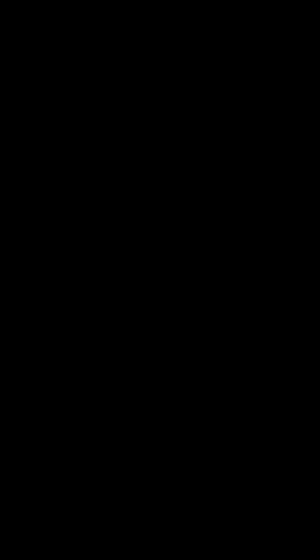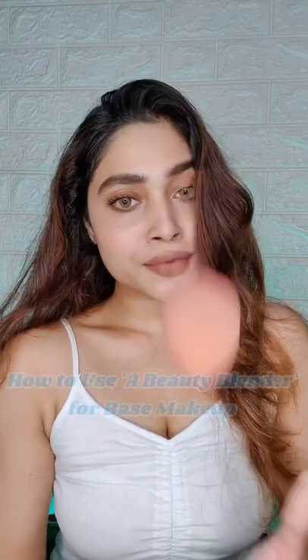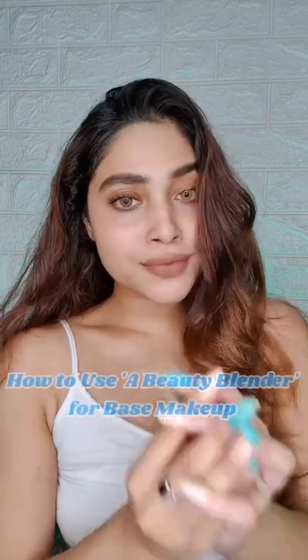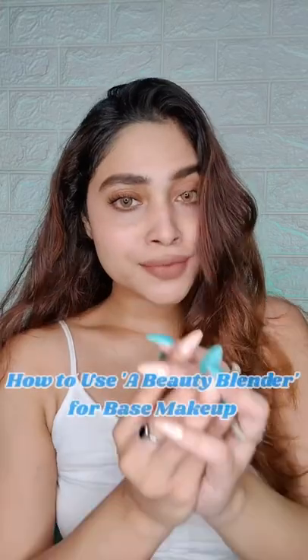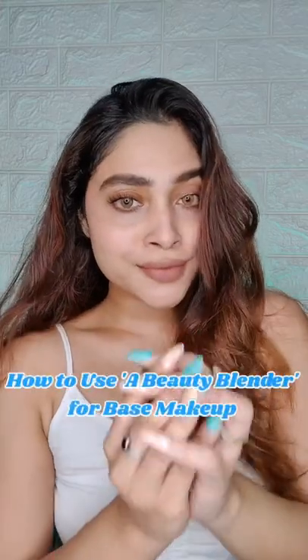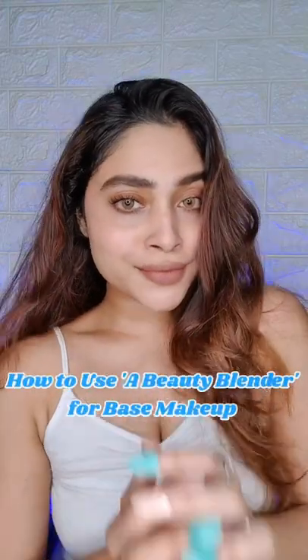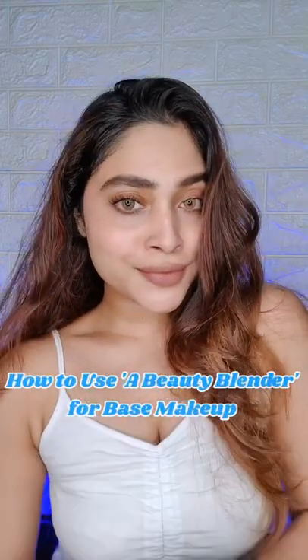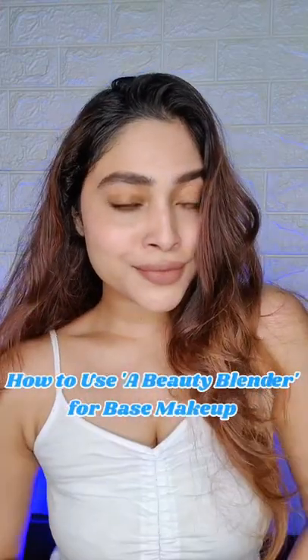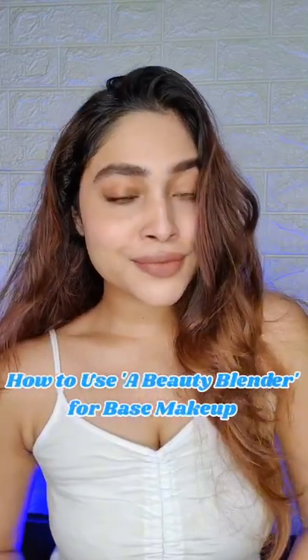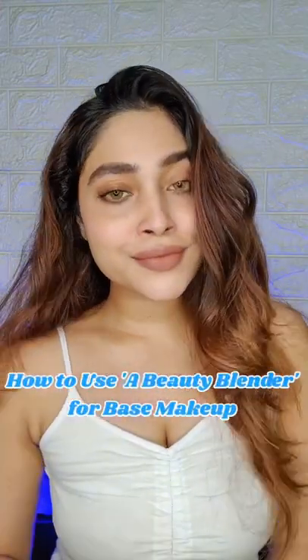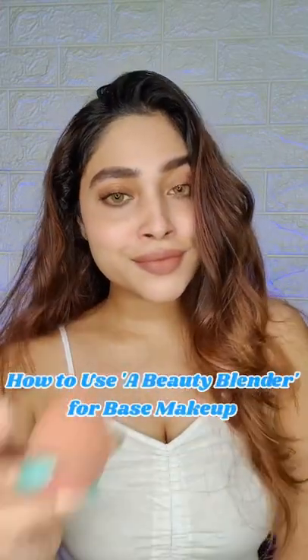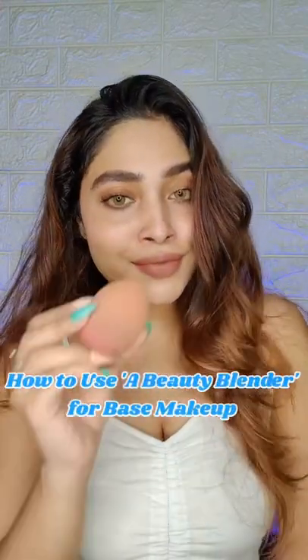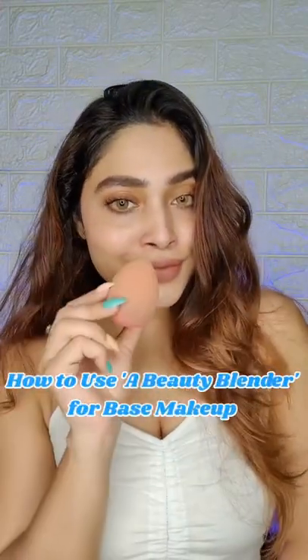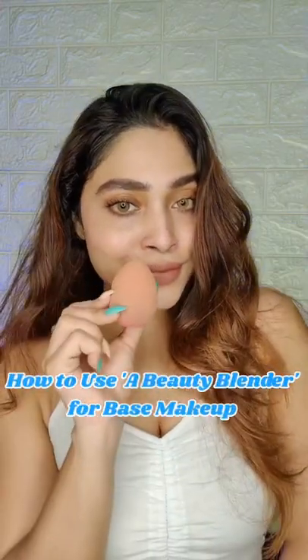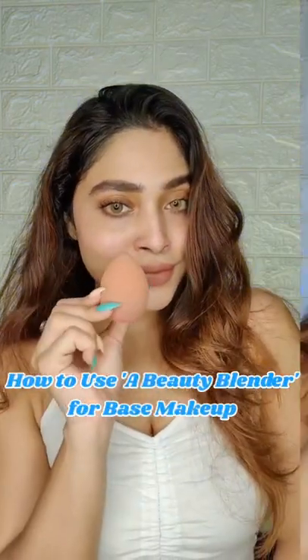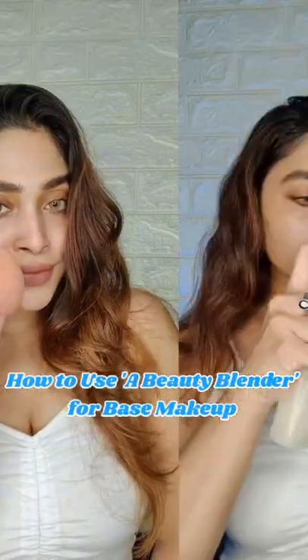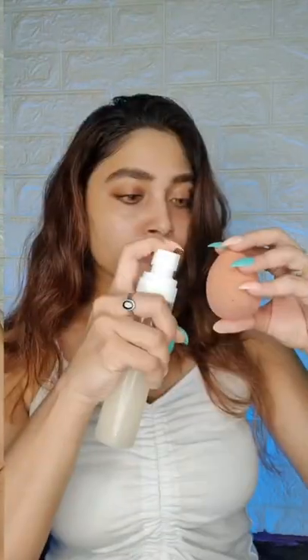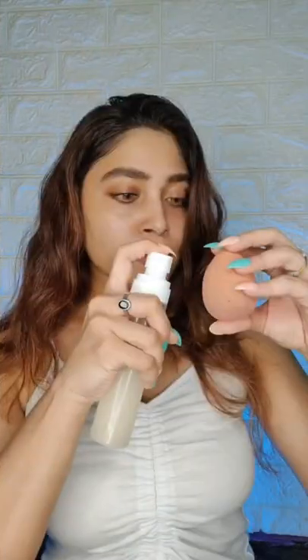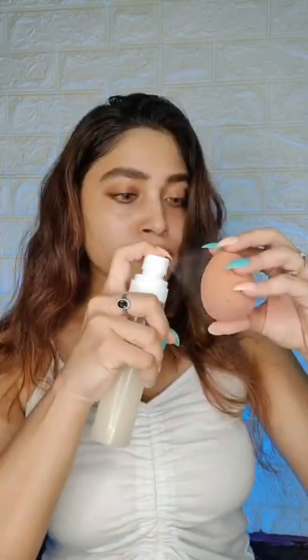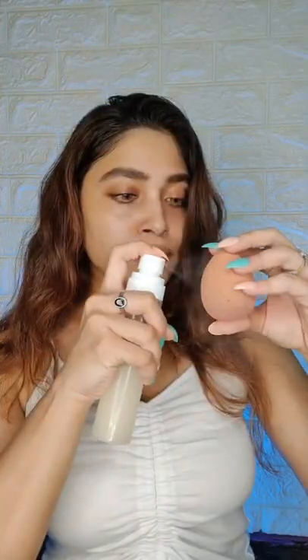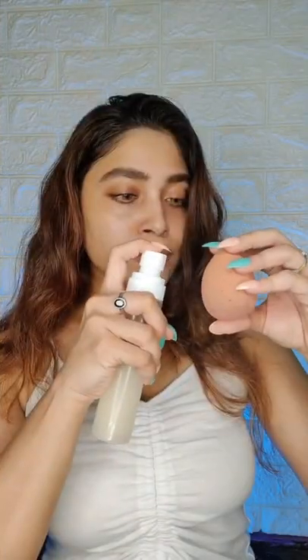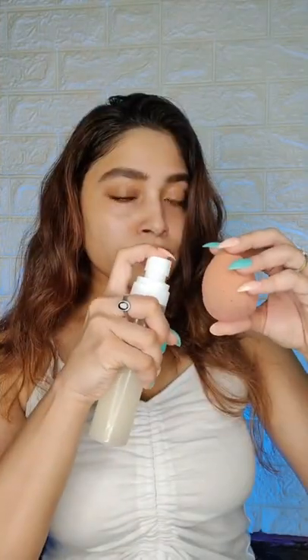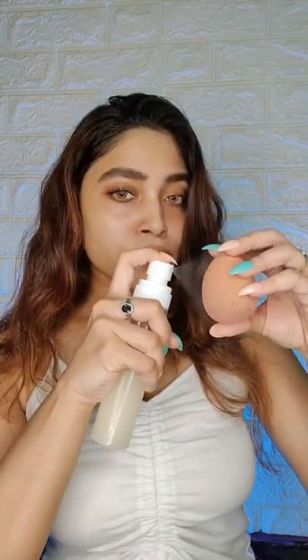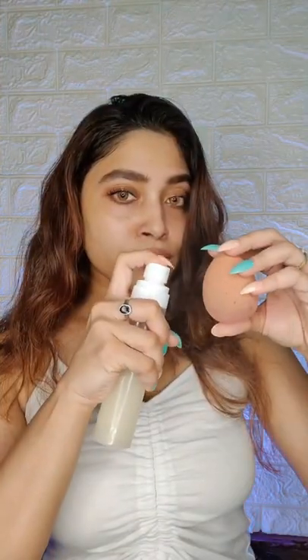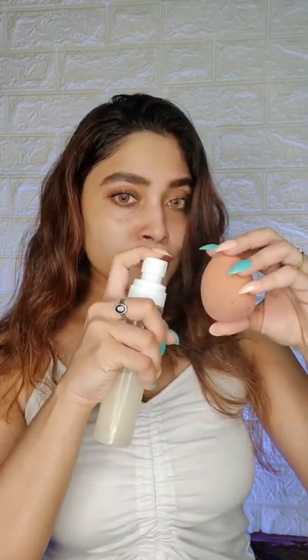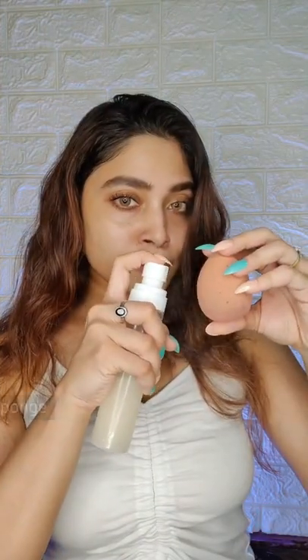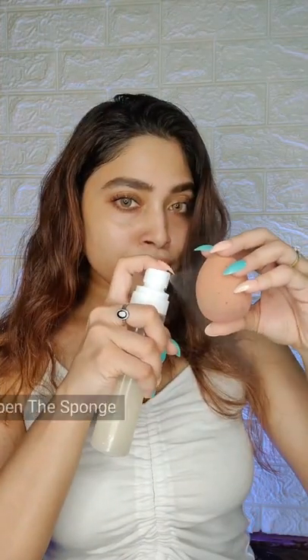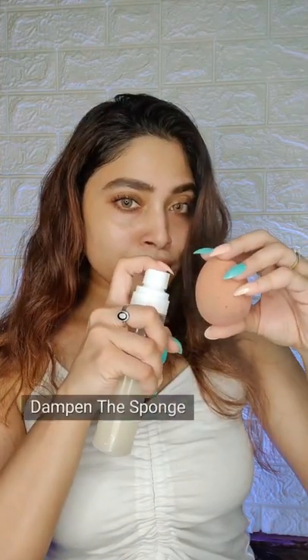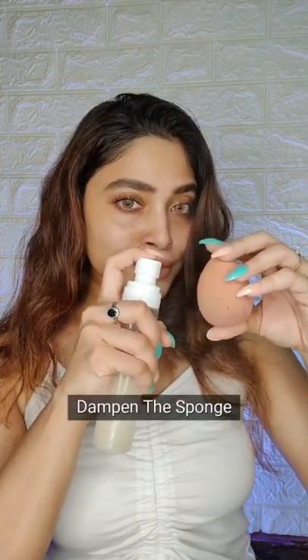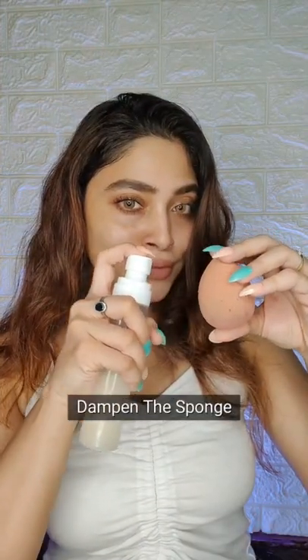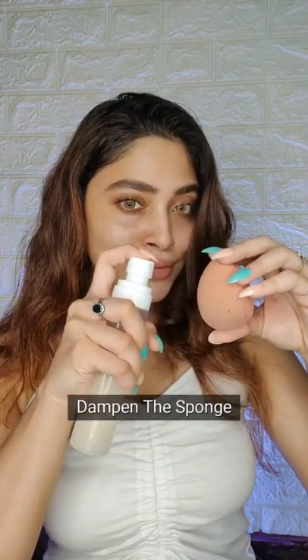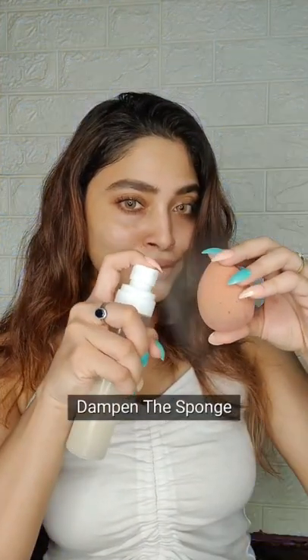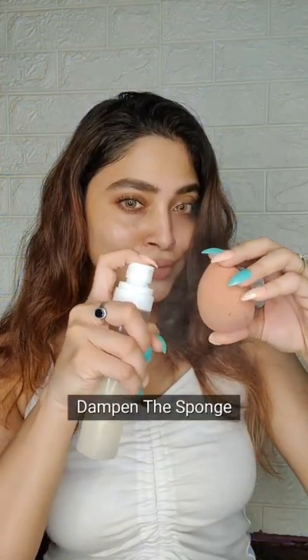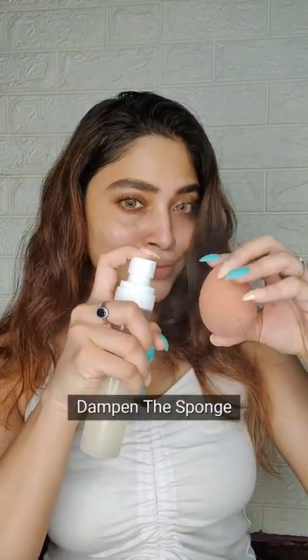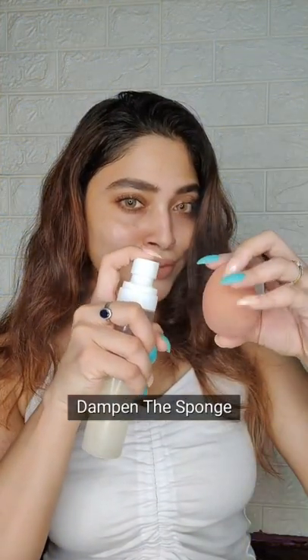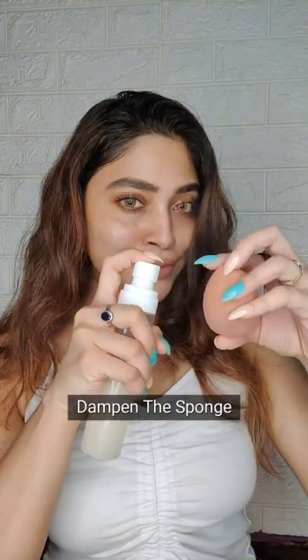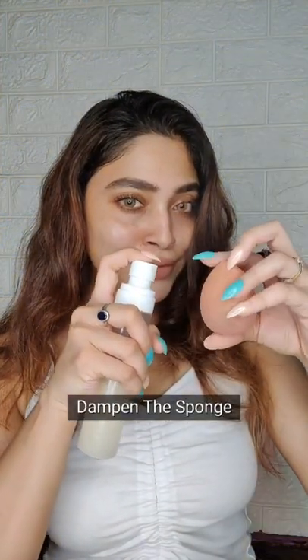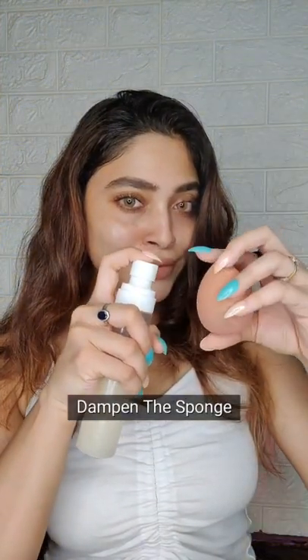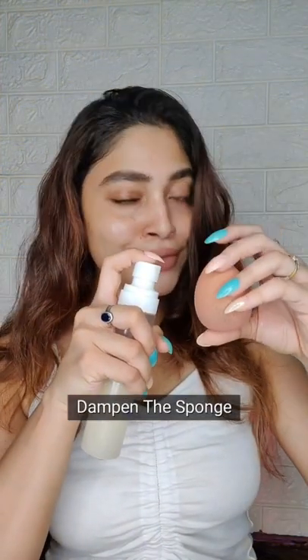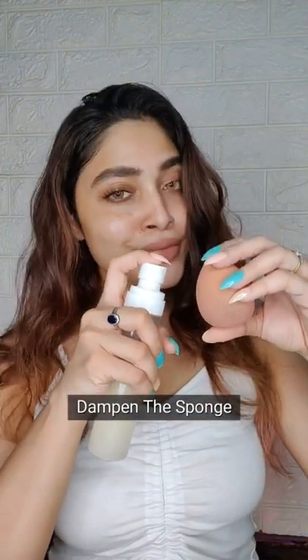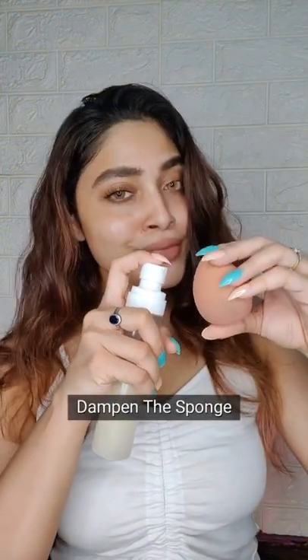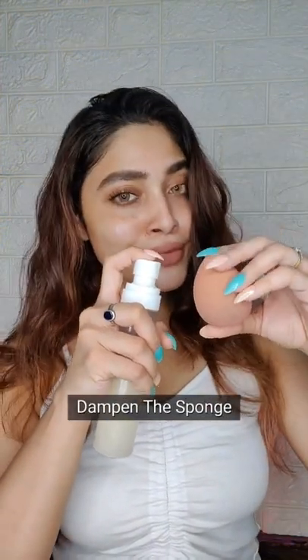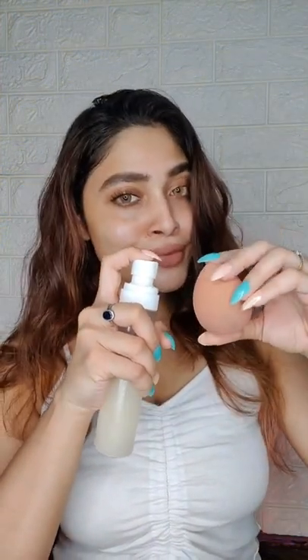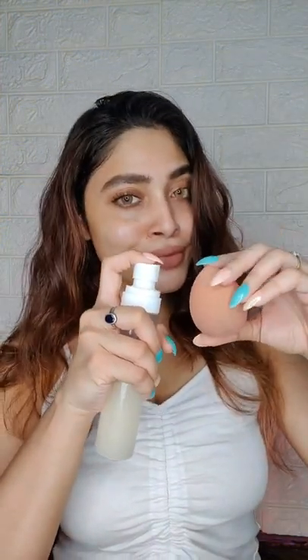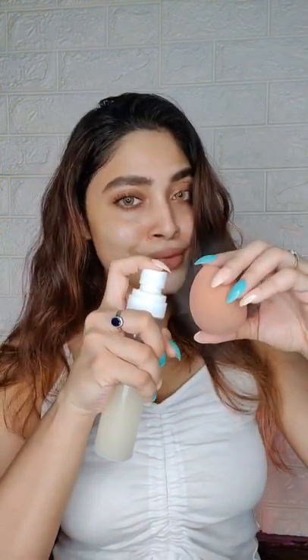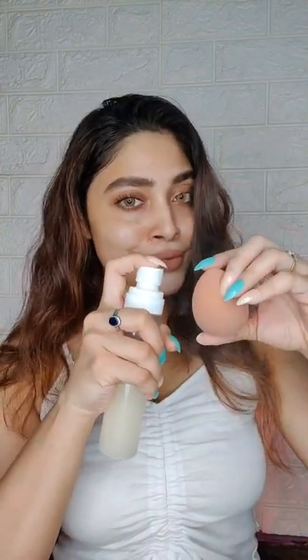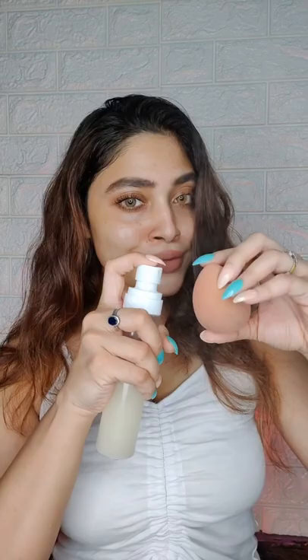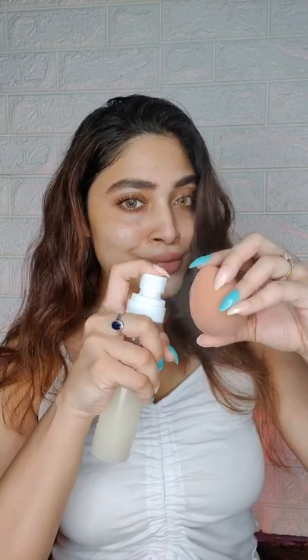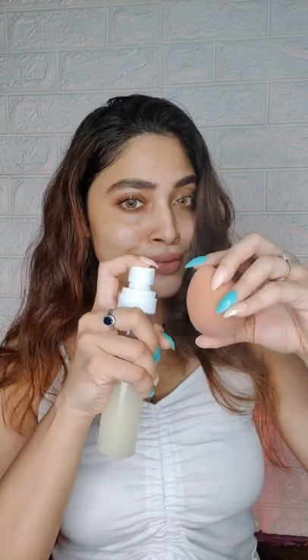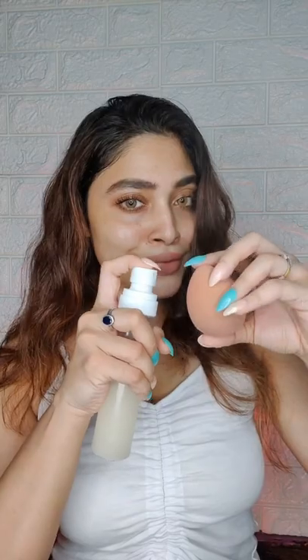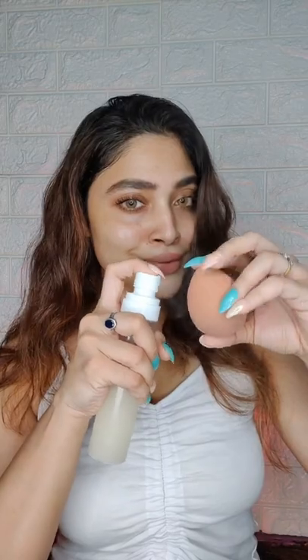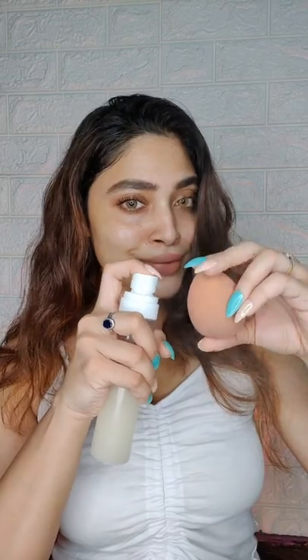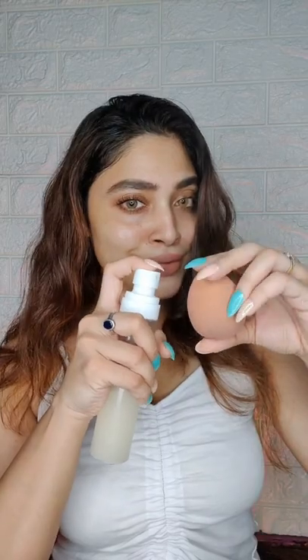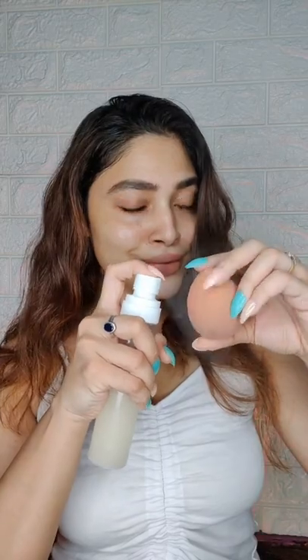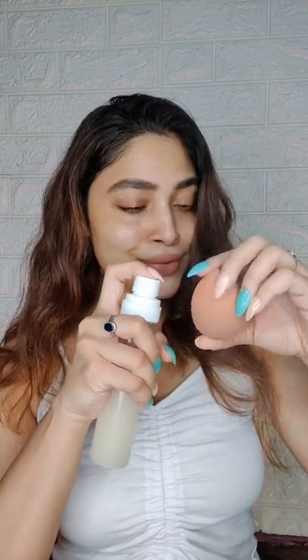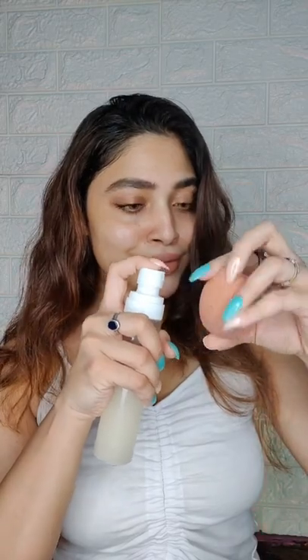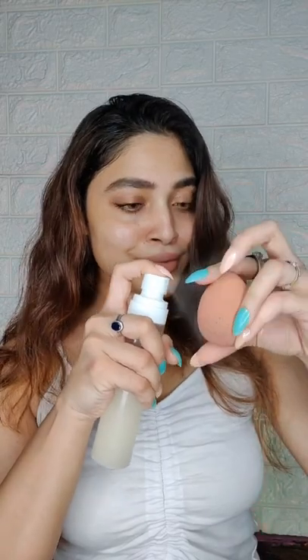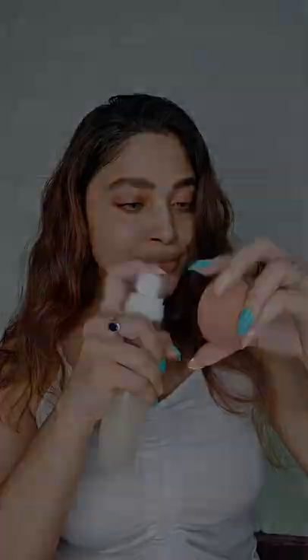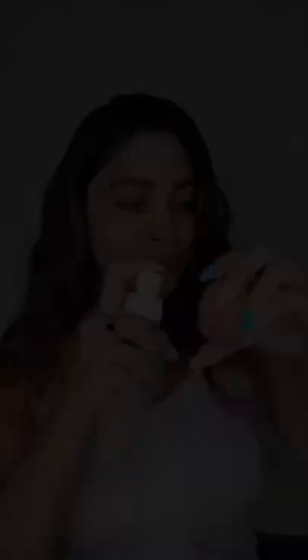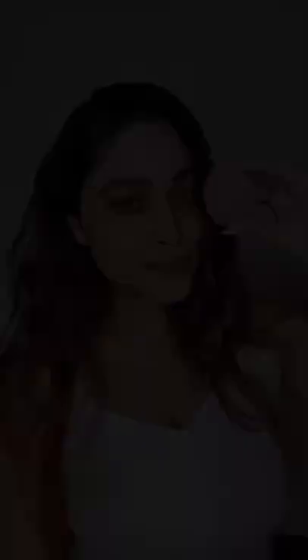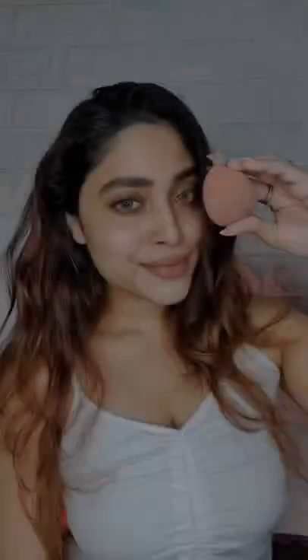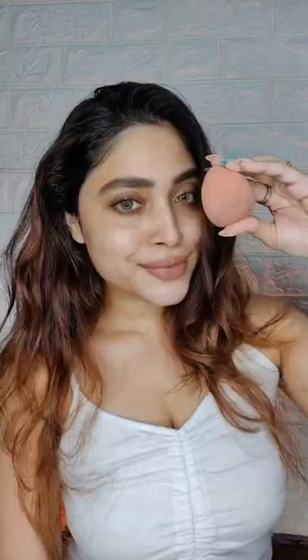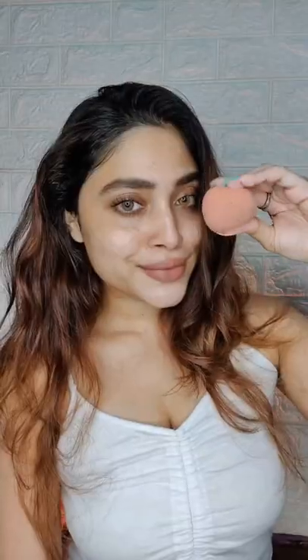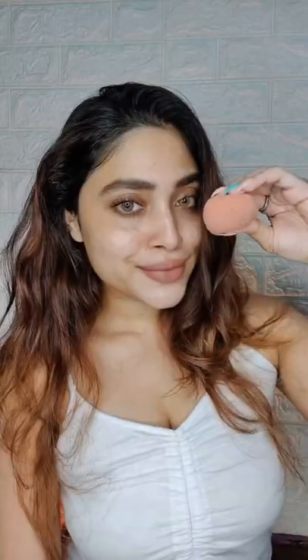Beauty Blender for base makeup. Always dampen the sponge. If the sponge is dense, it will leave marks on your face and you don't want that.